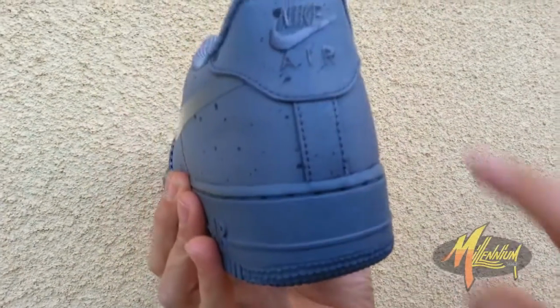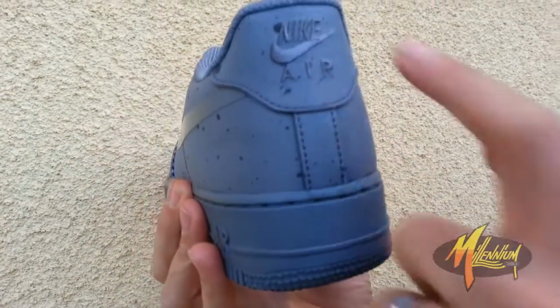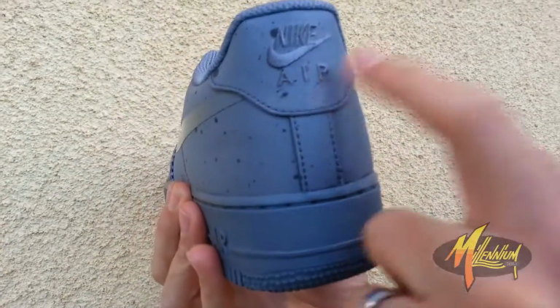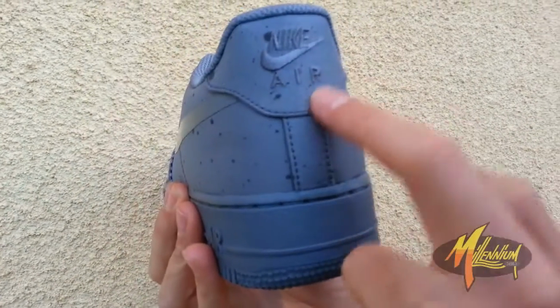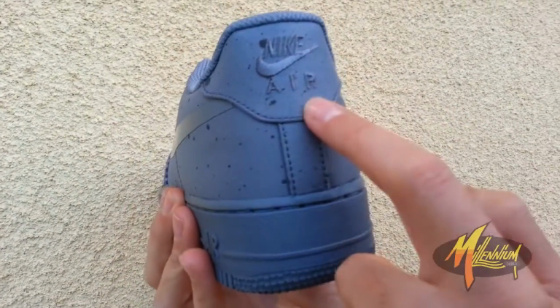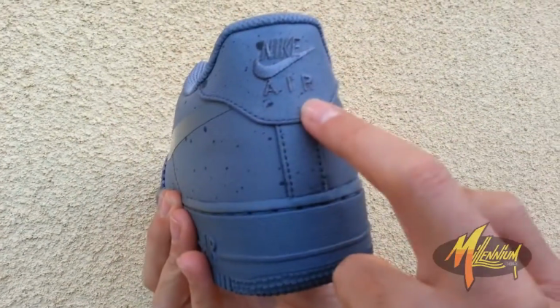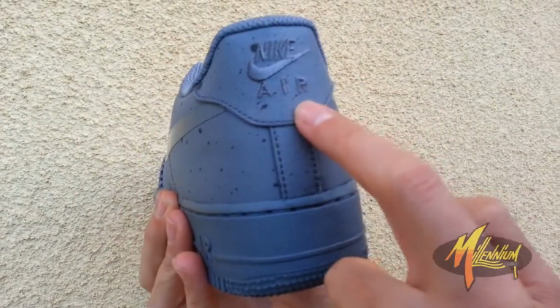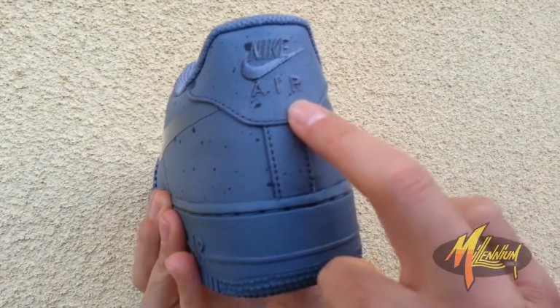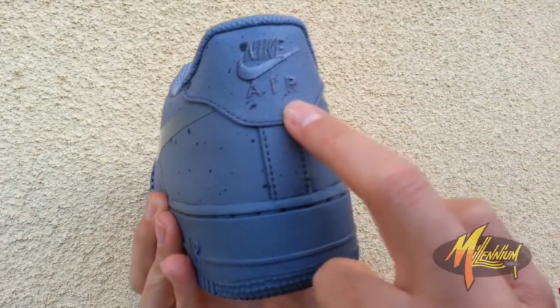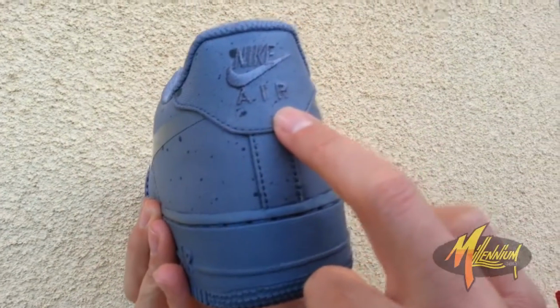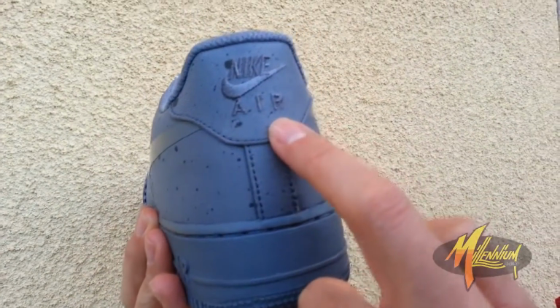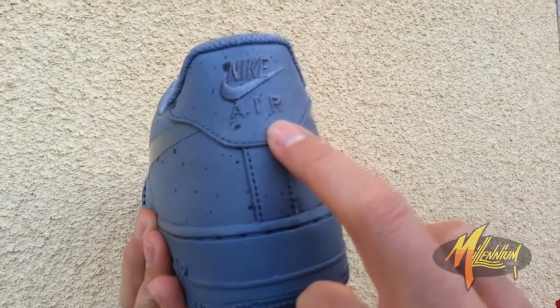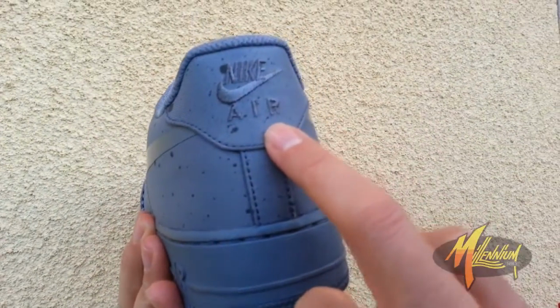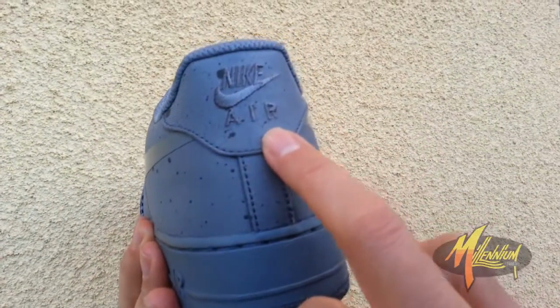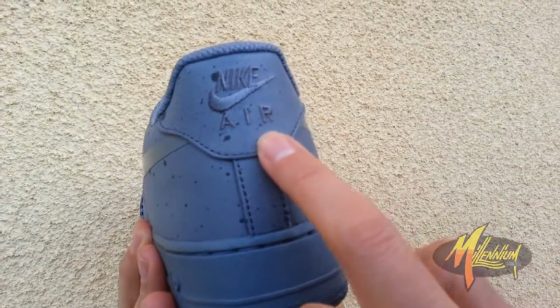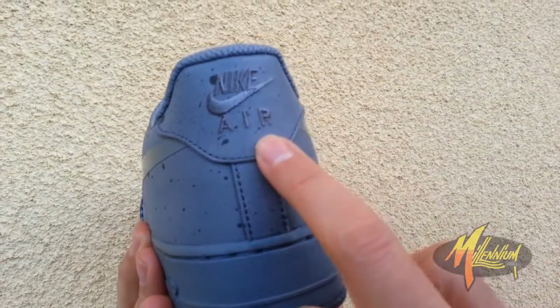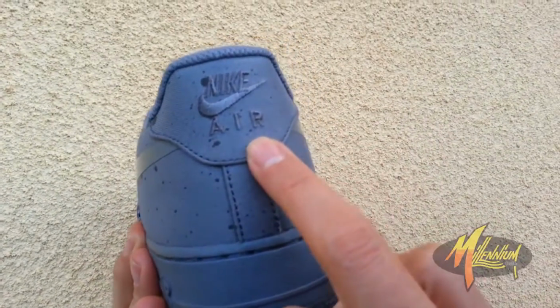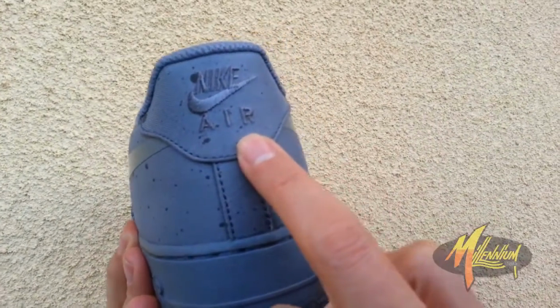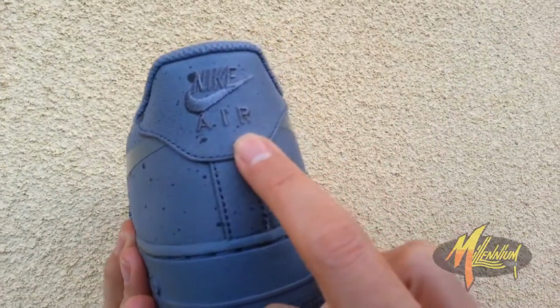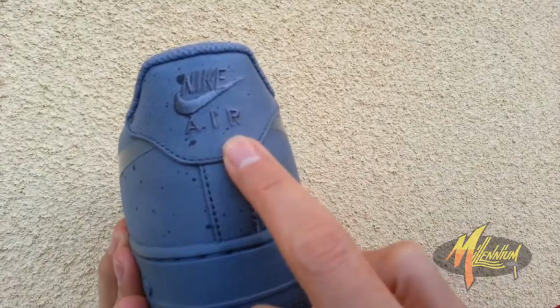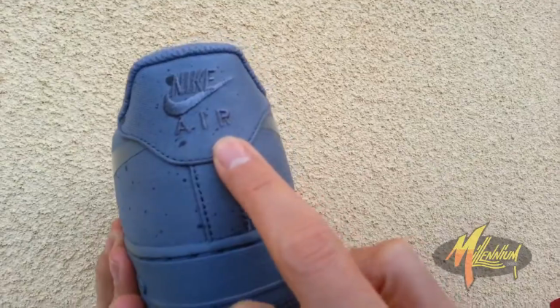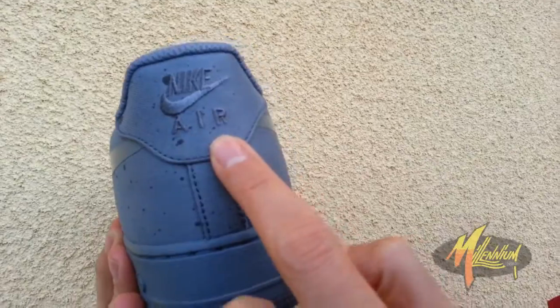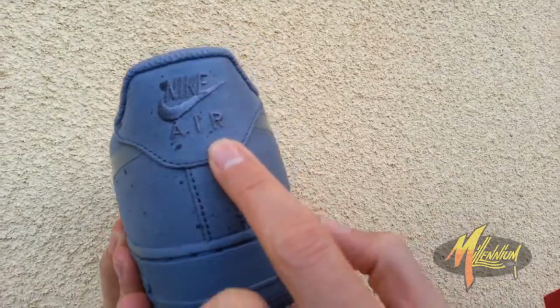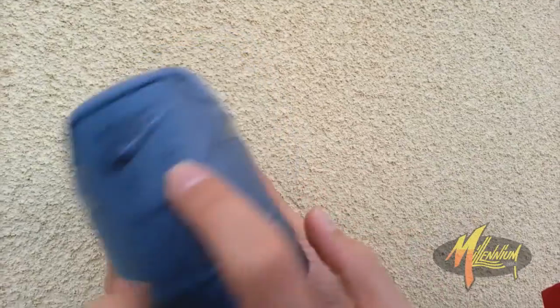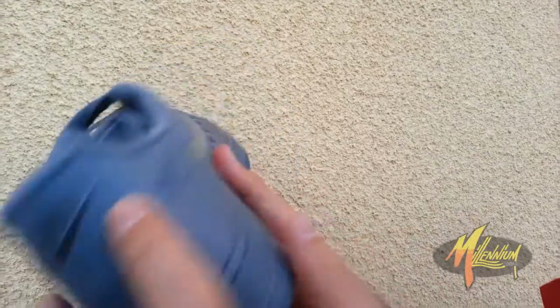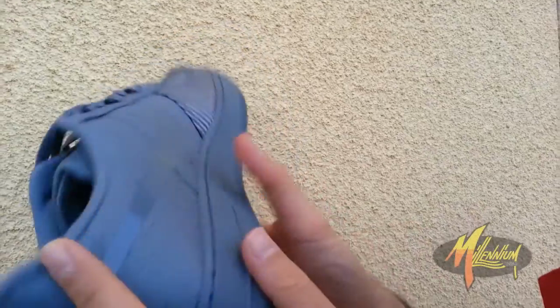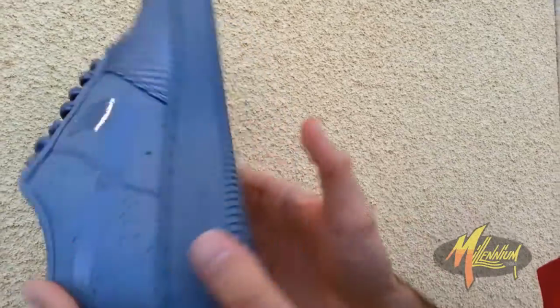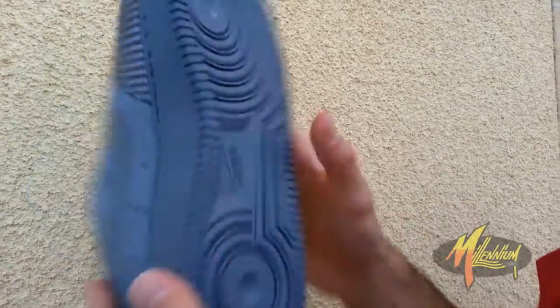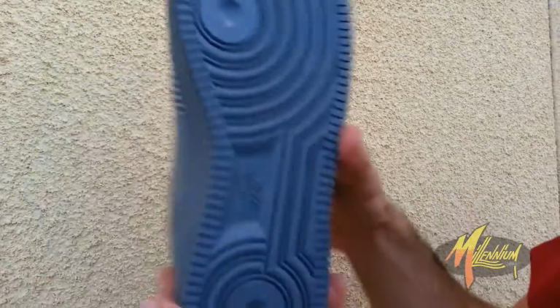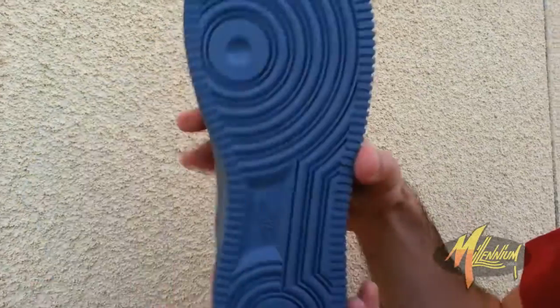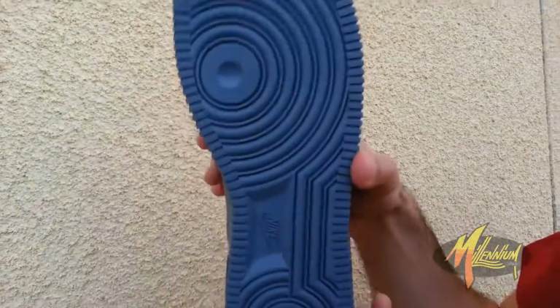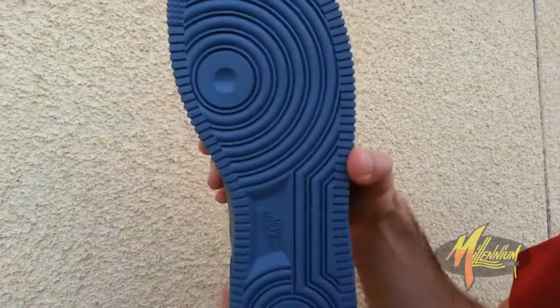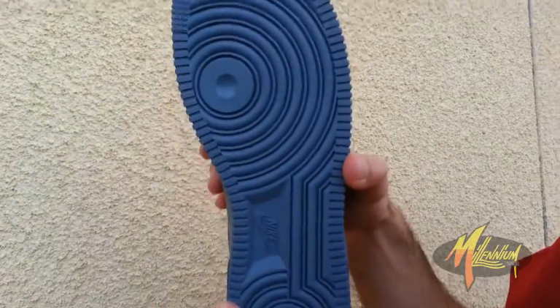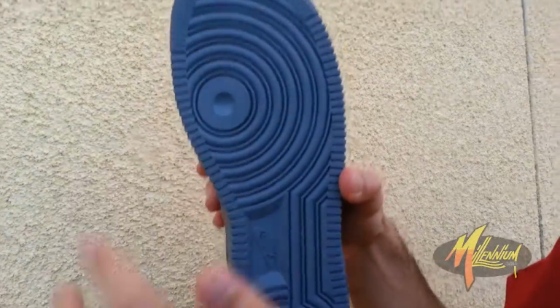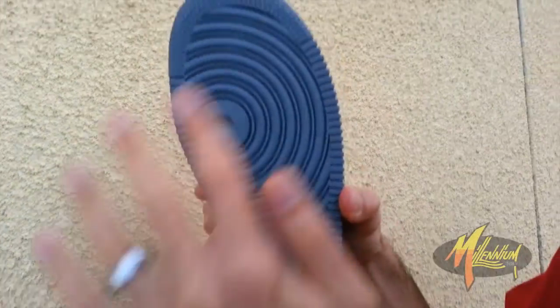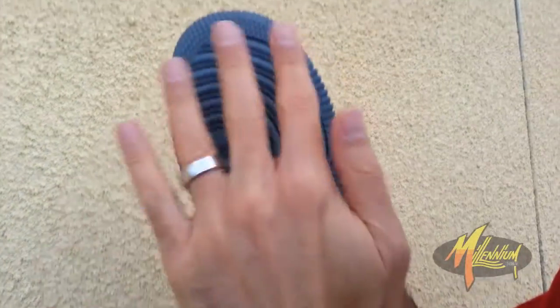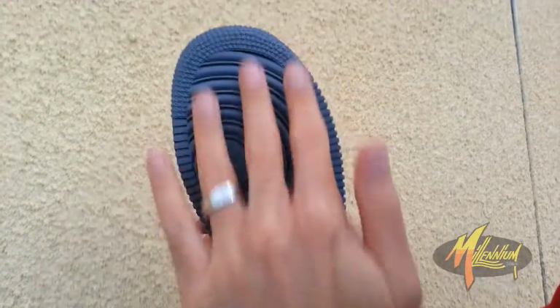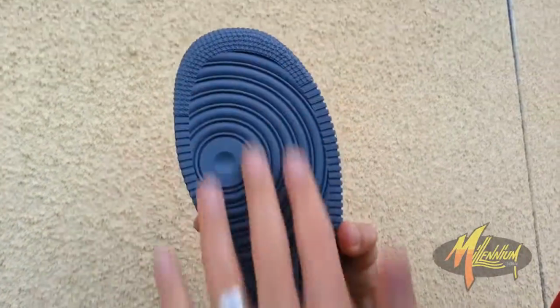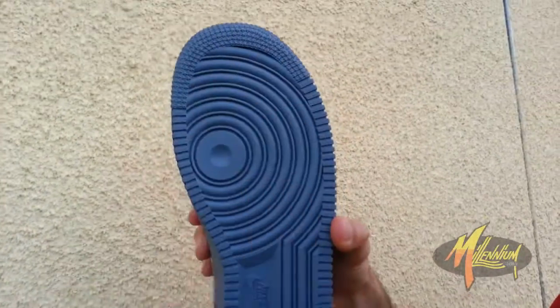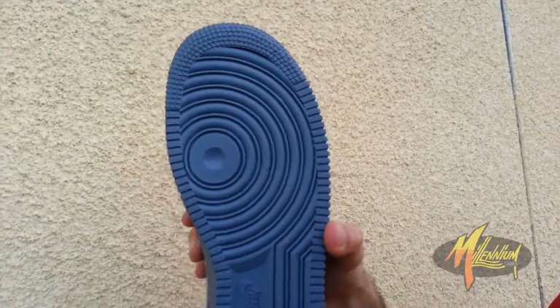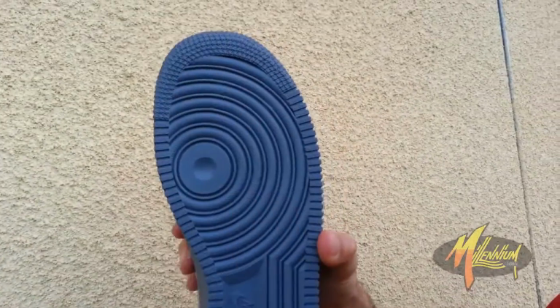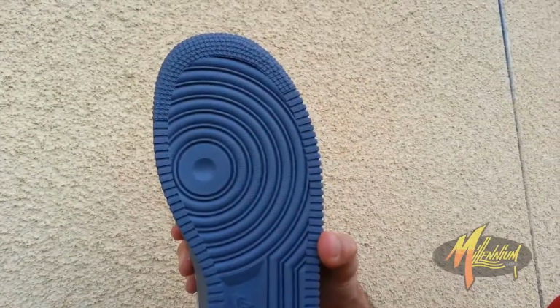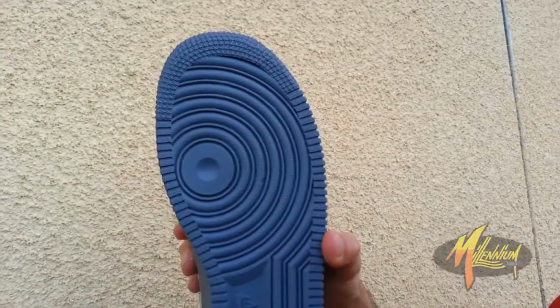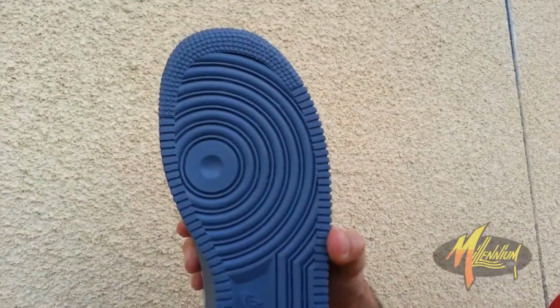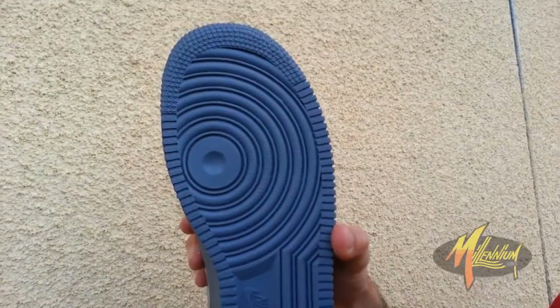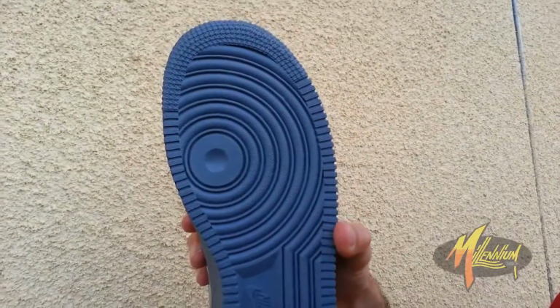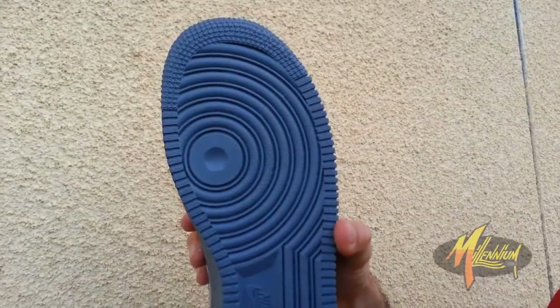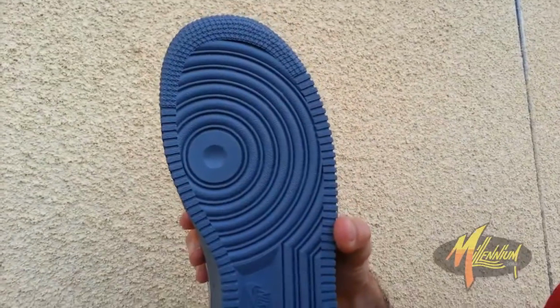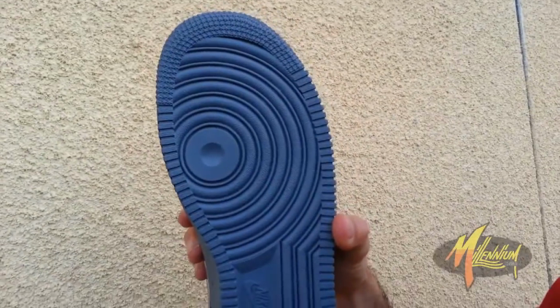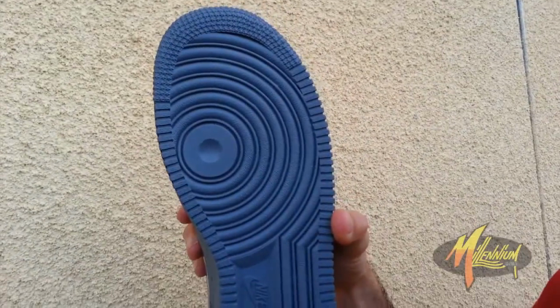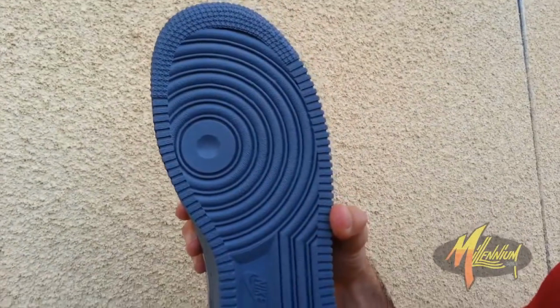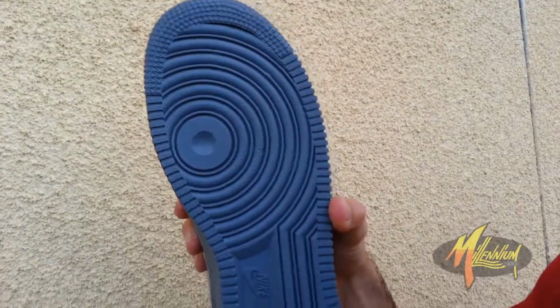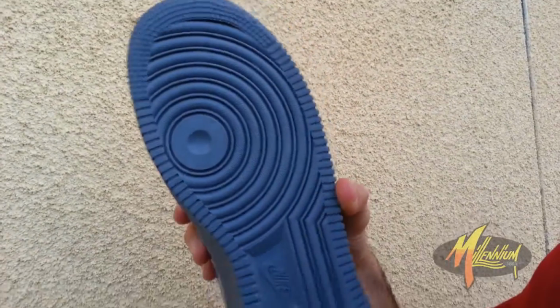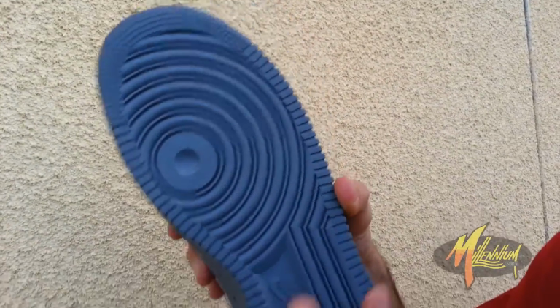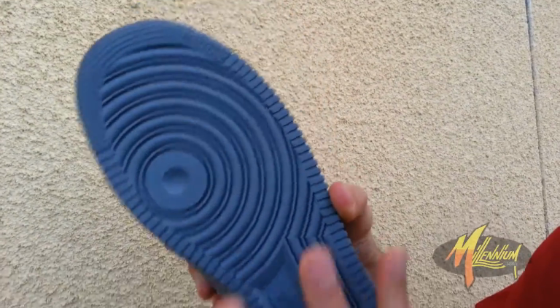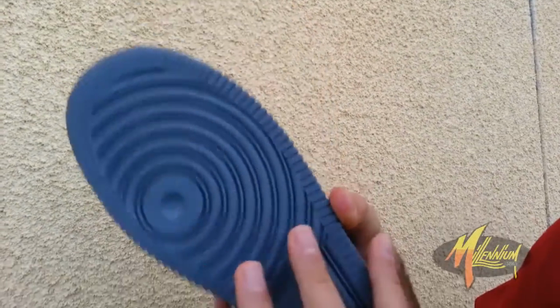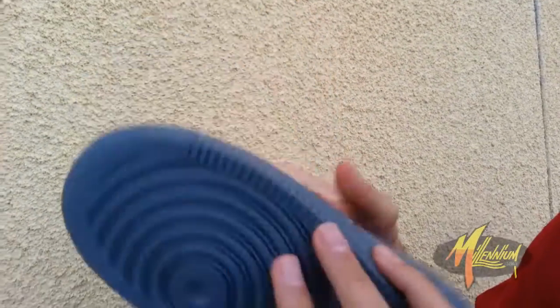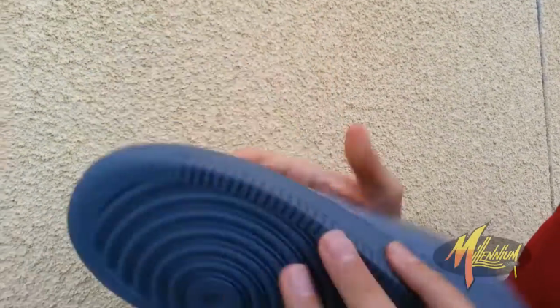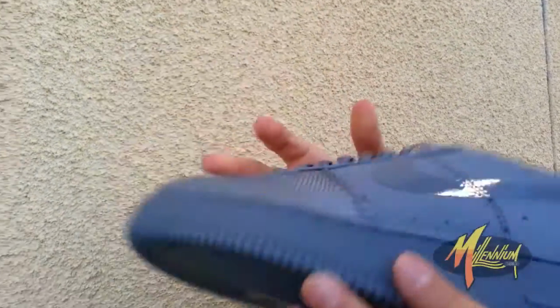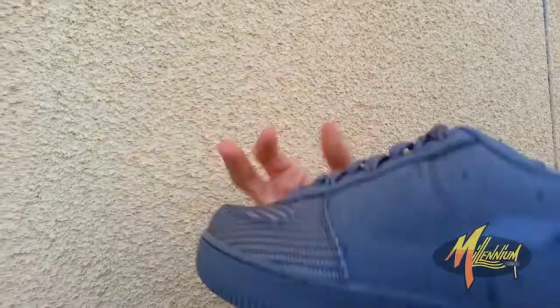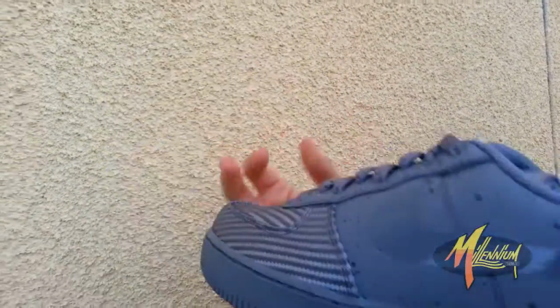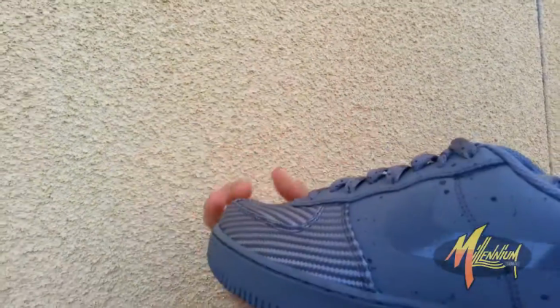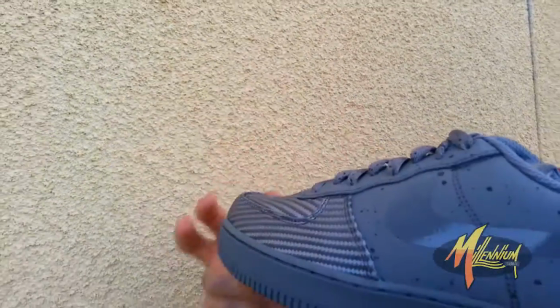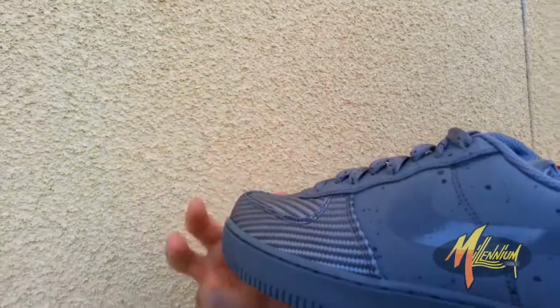Nike Air embroidered in gray on the heel. Typical Air Force 1 sole — very clean.